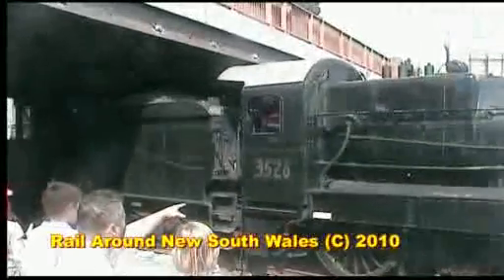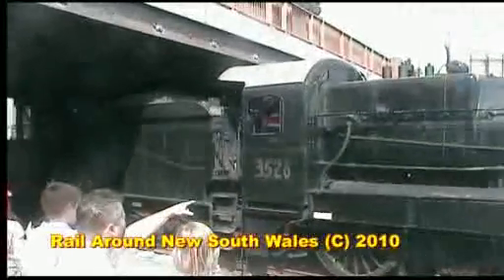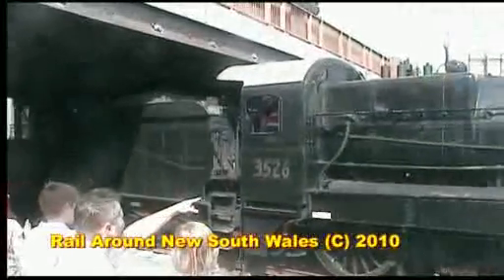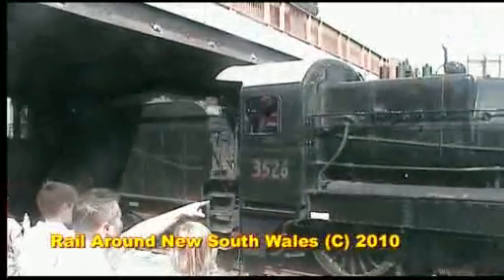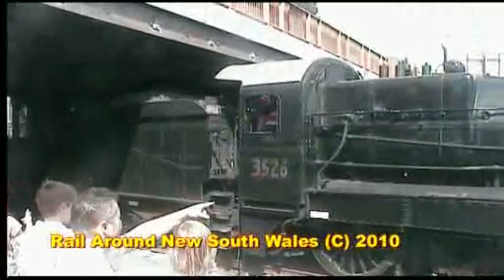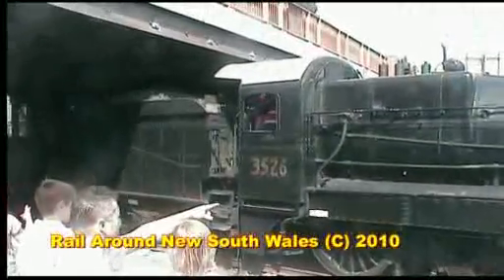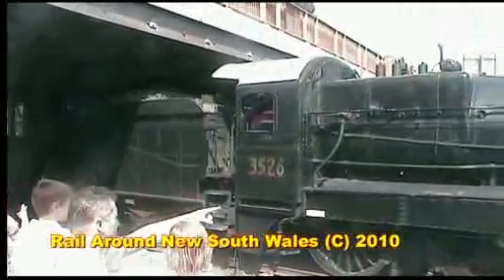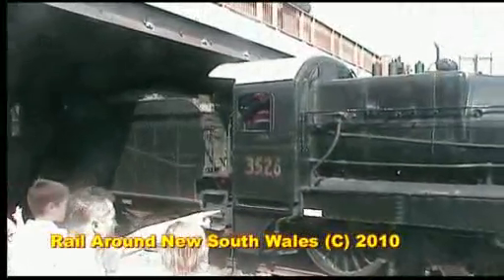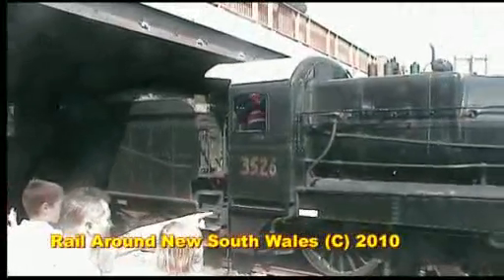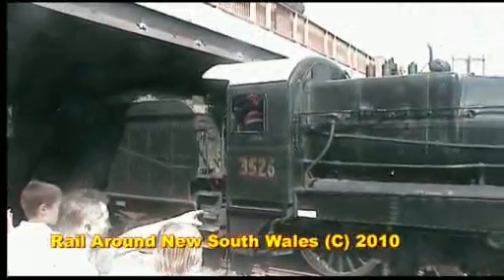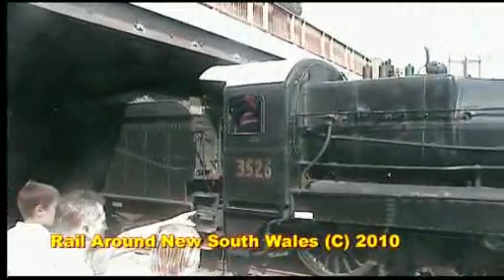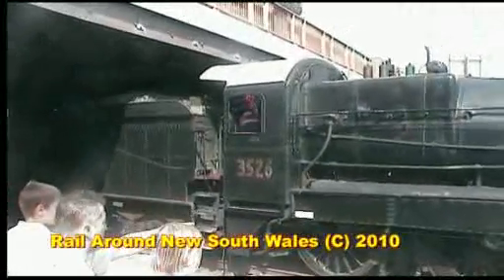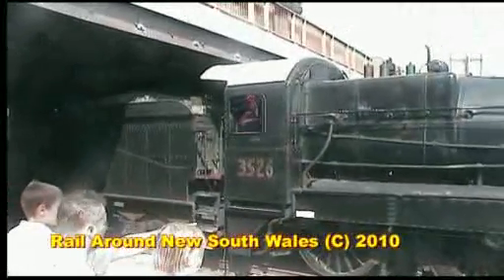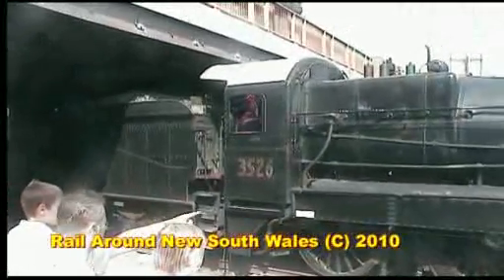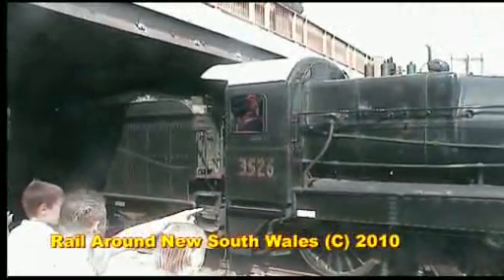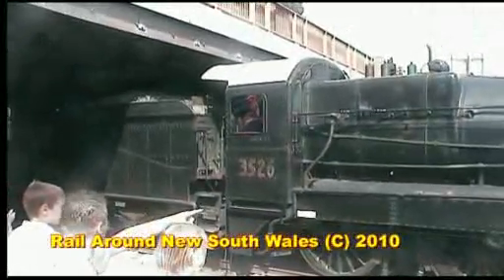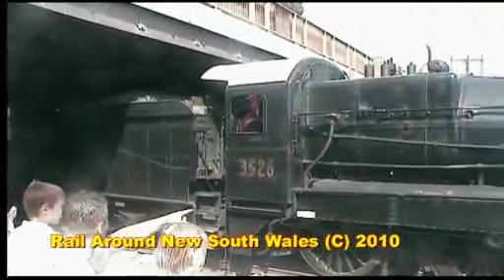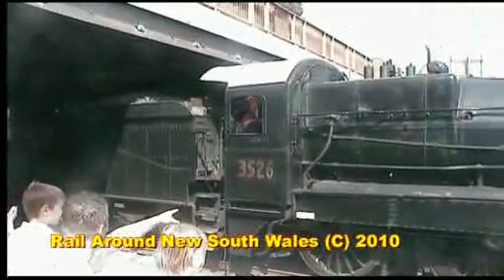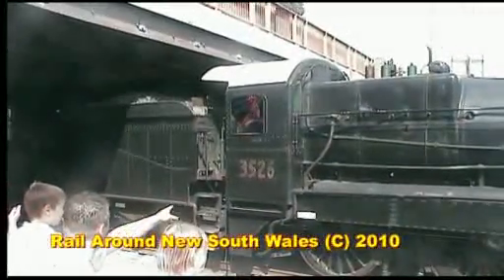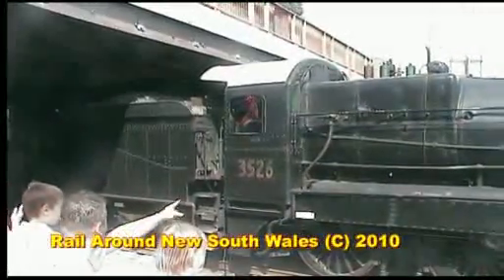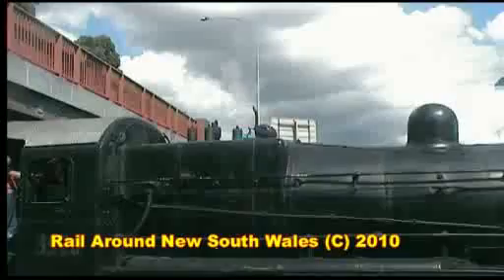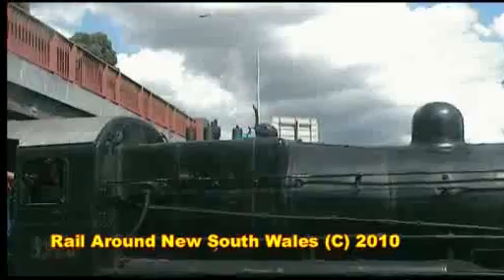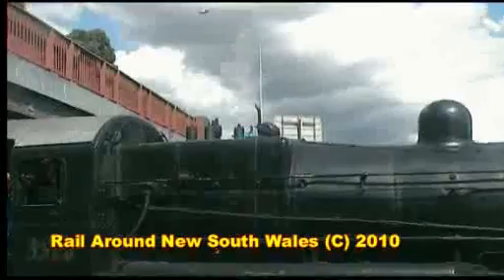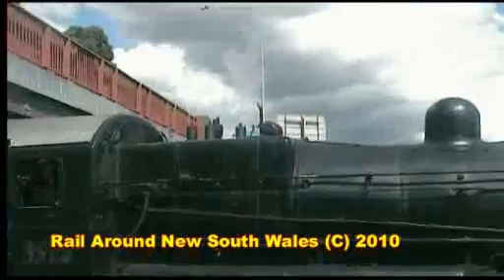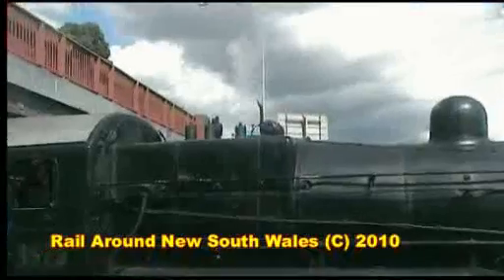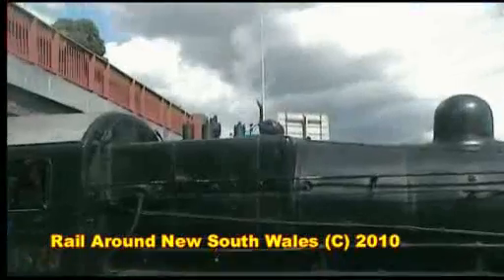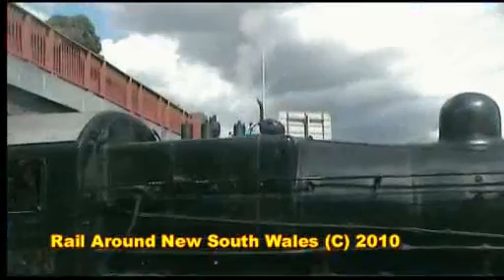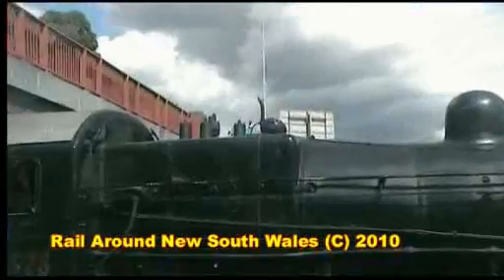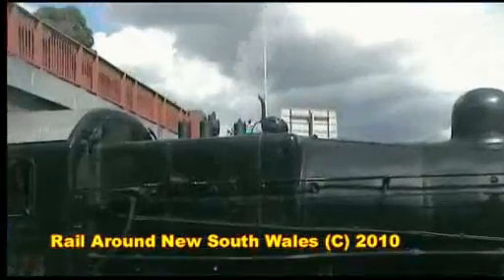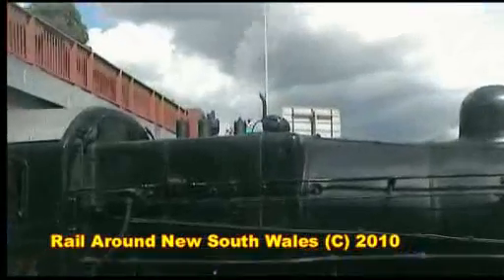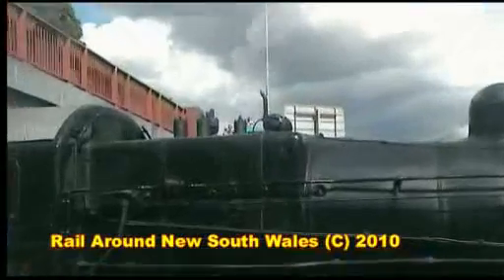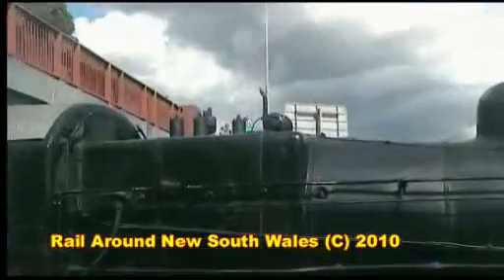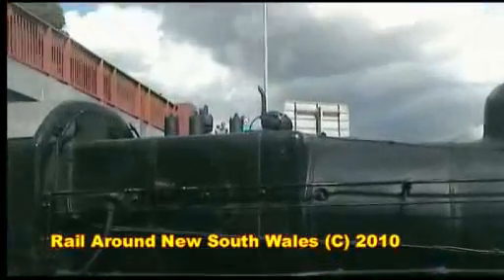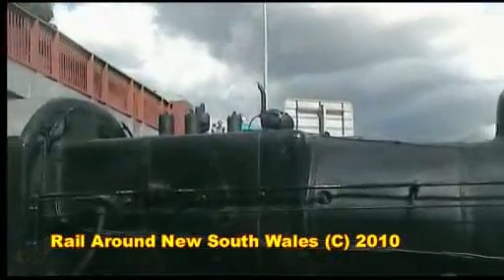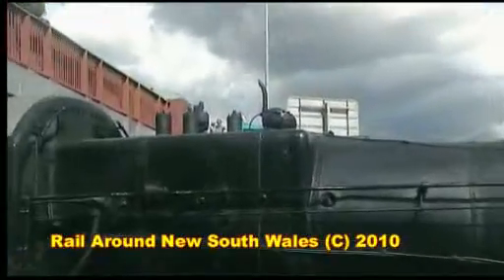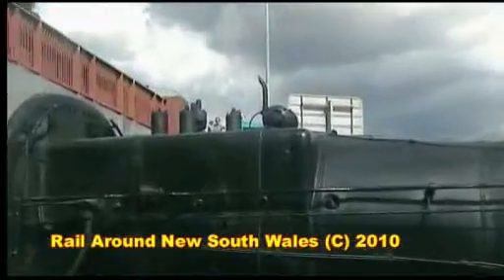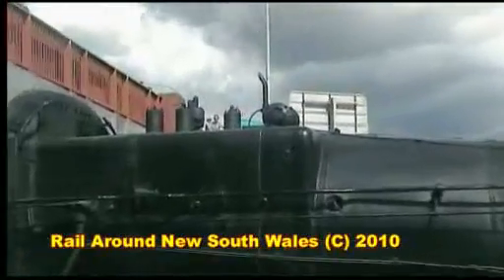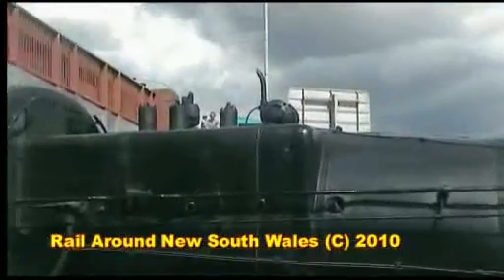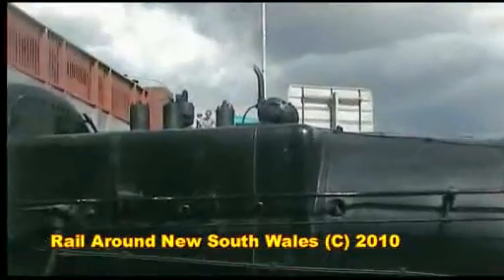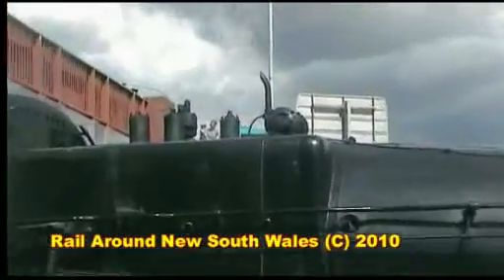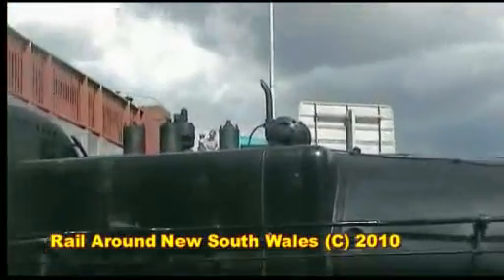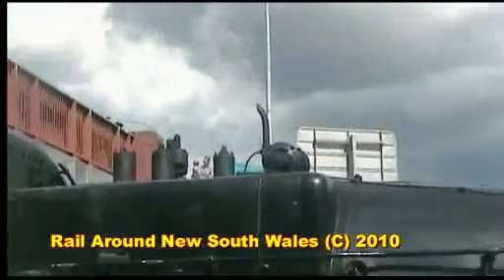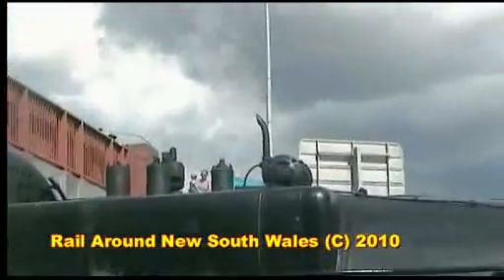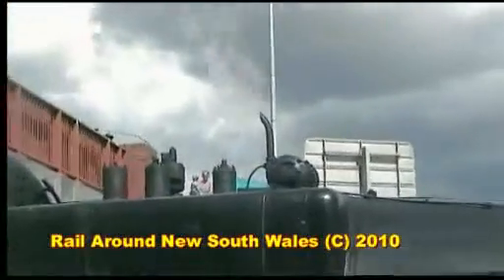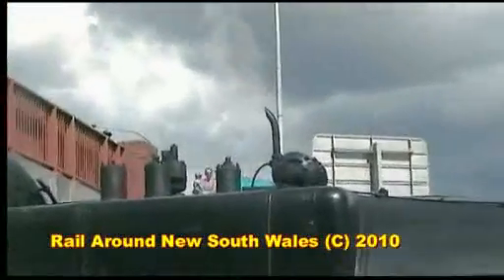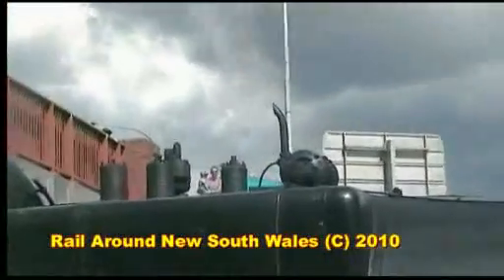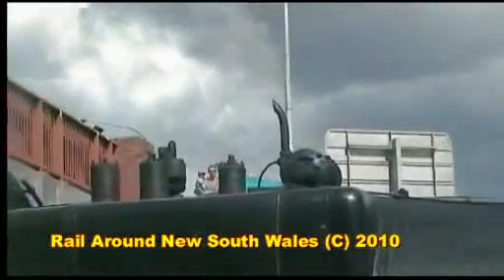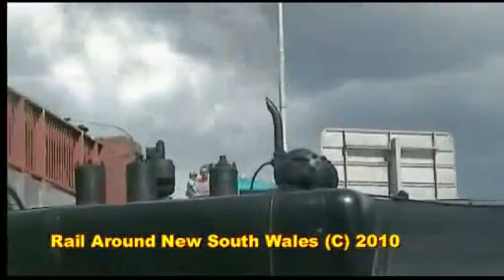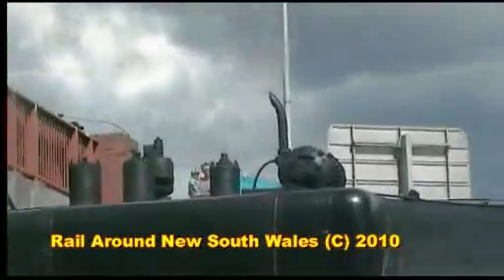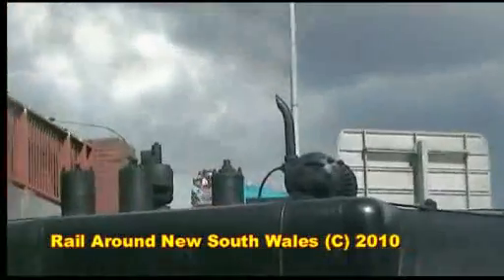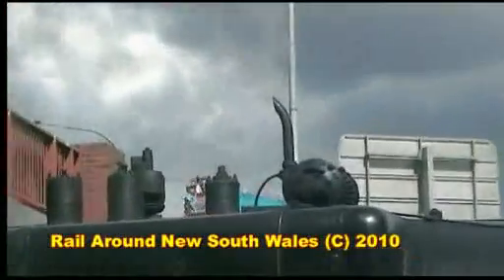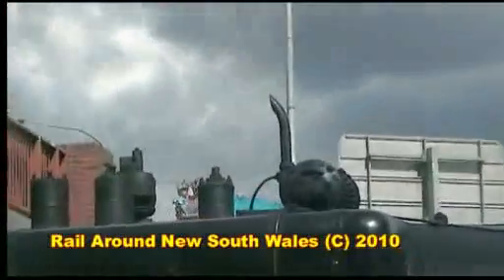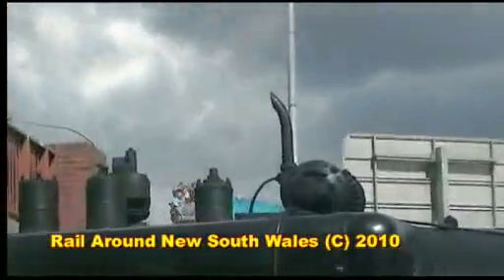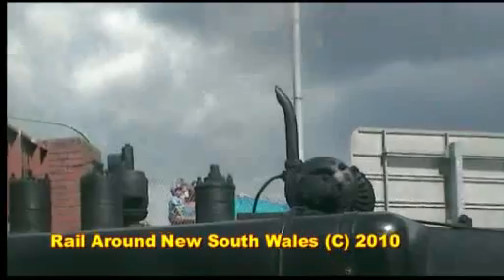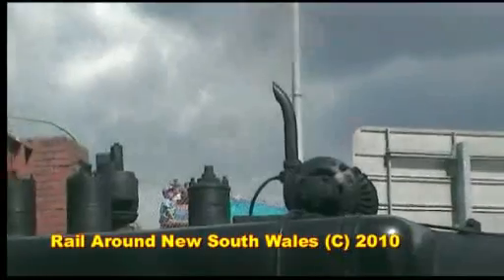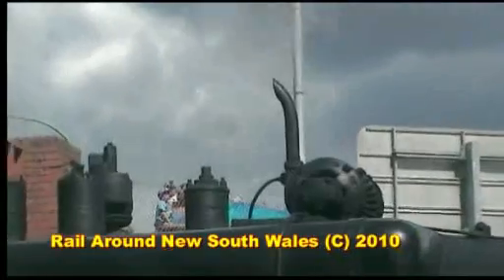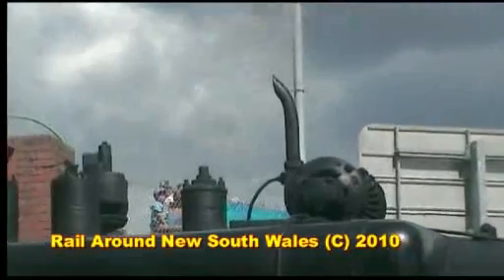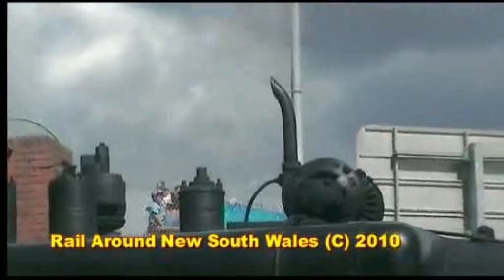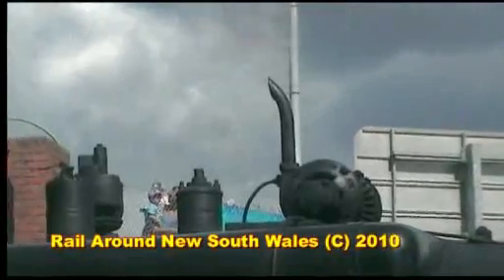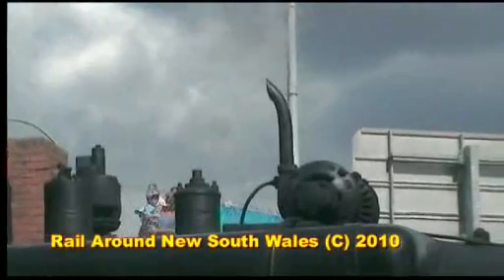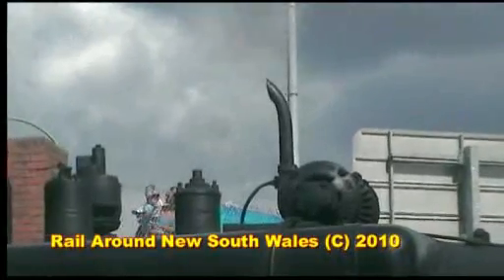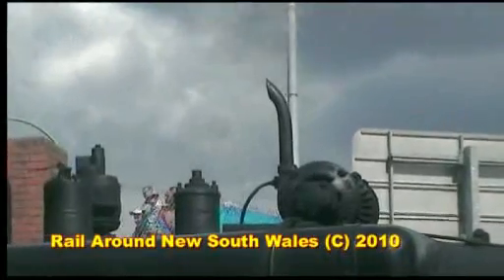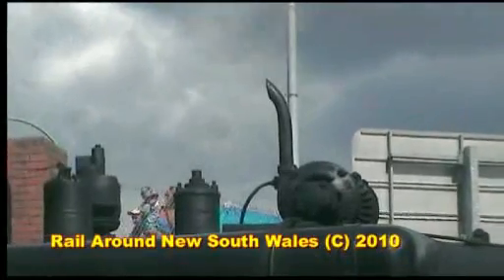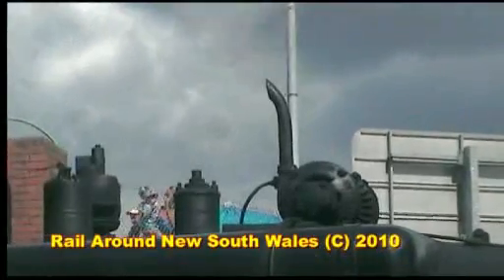In the early 1930s, 3526 was one of three locomotives to be specially painted in Caves Express colours.